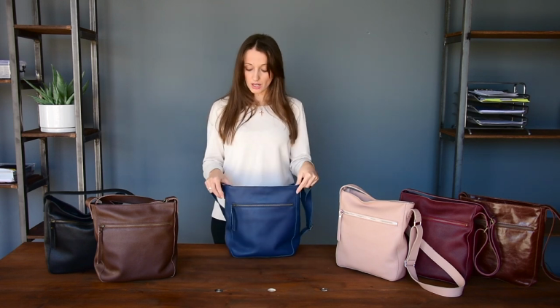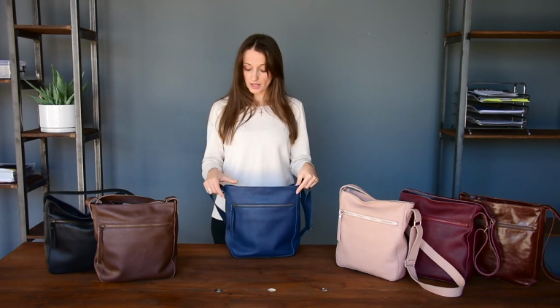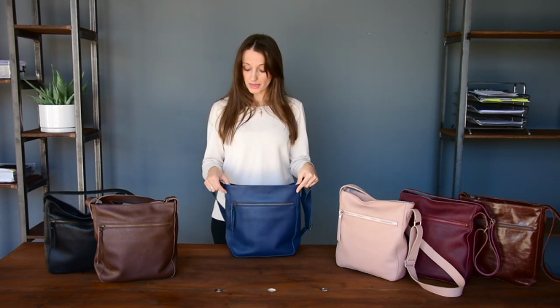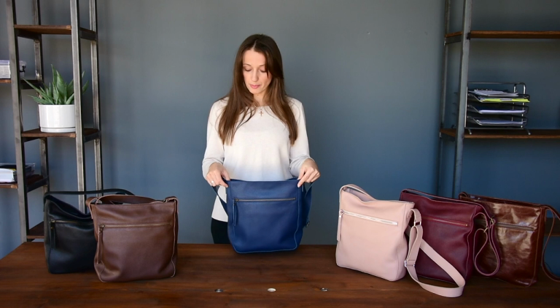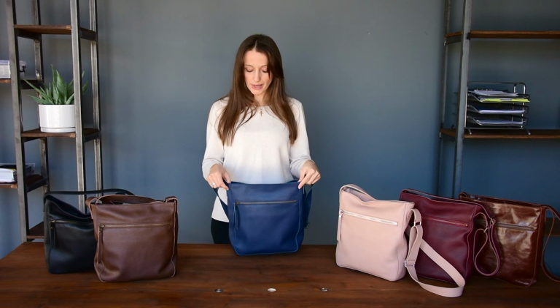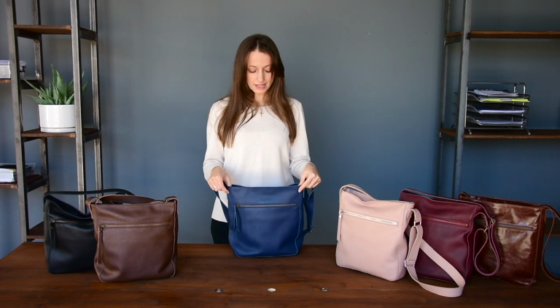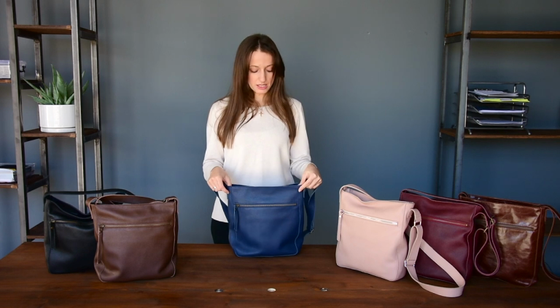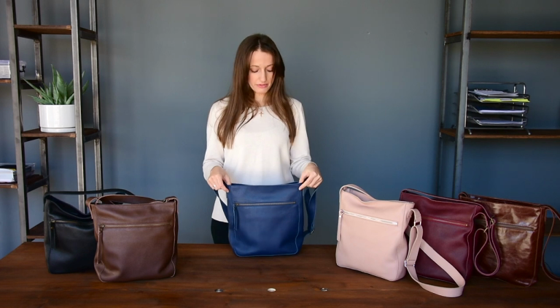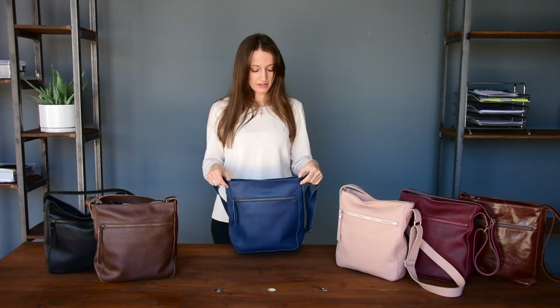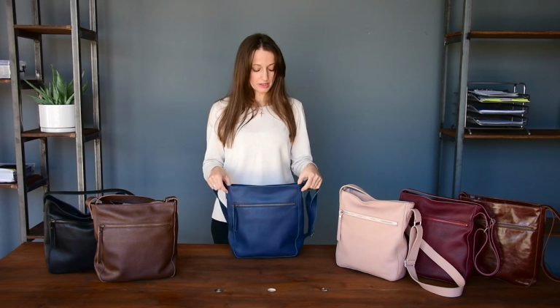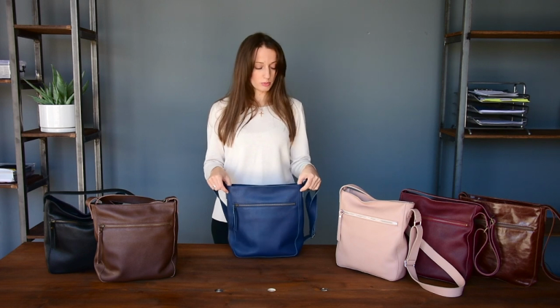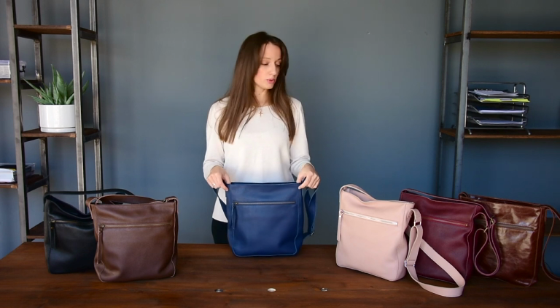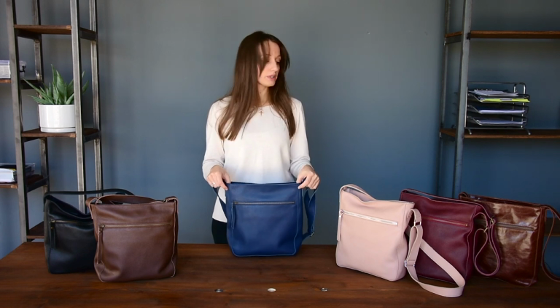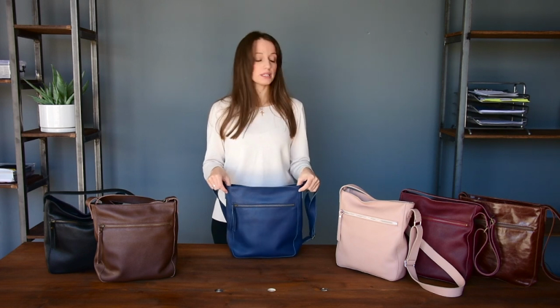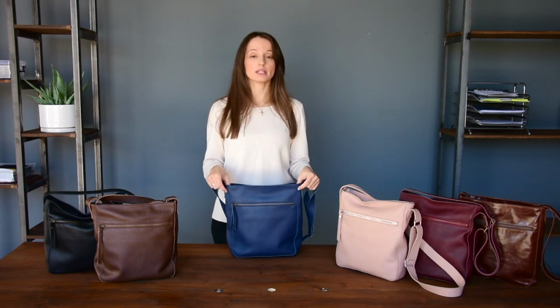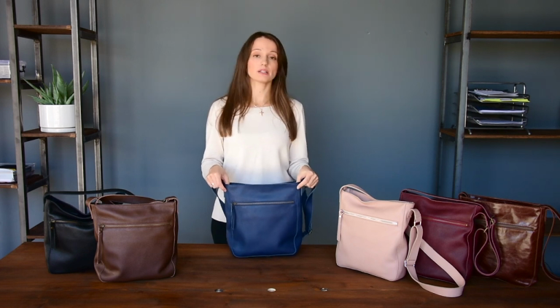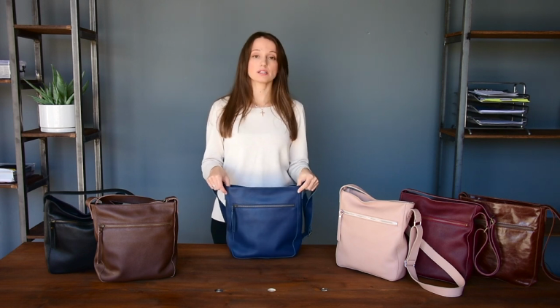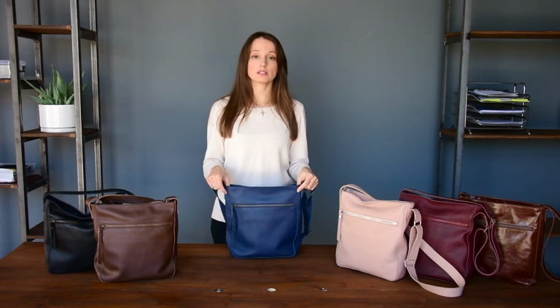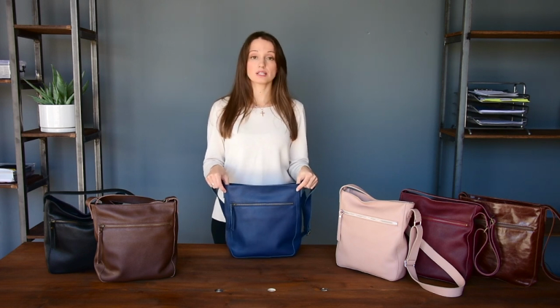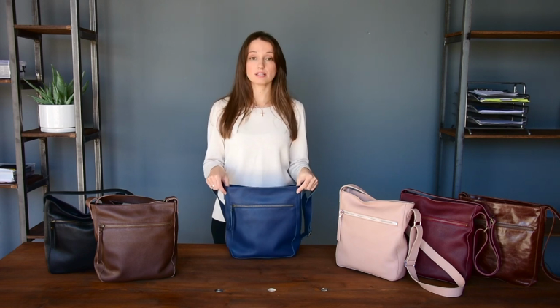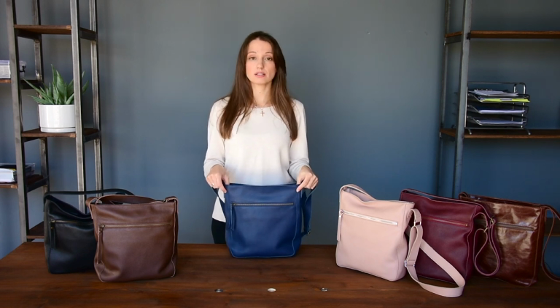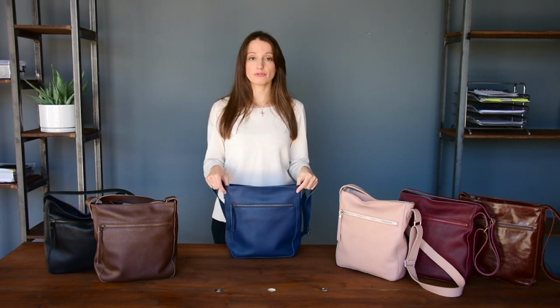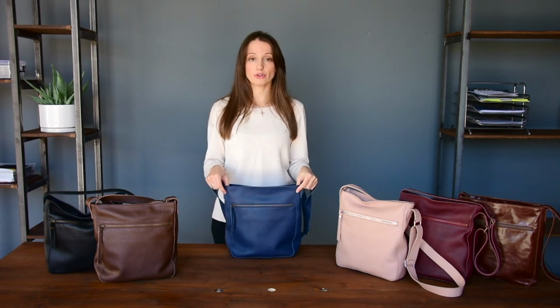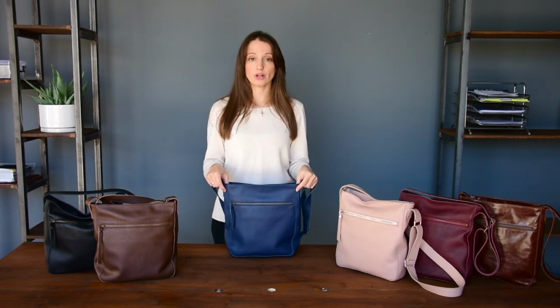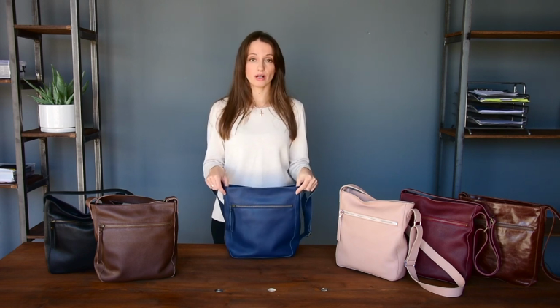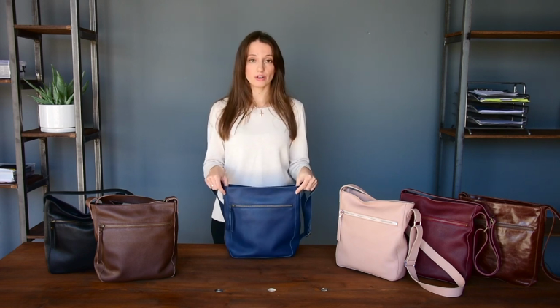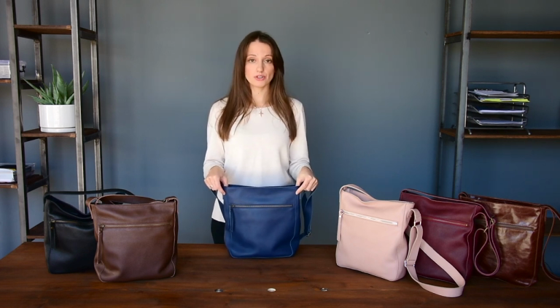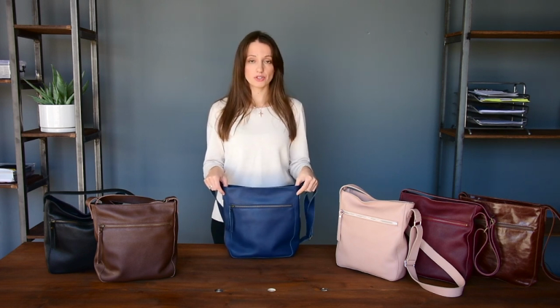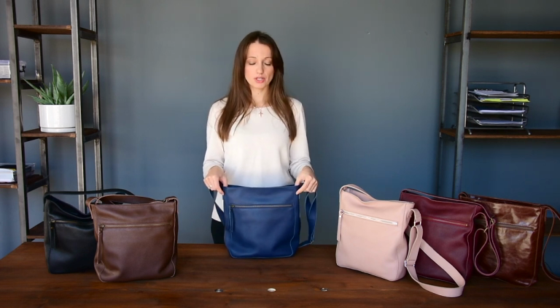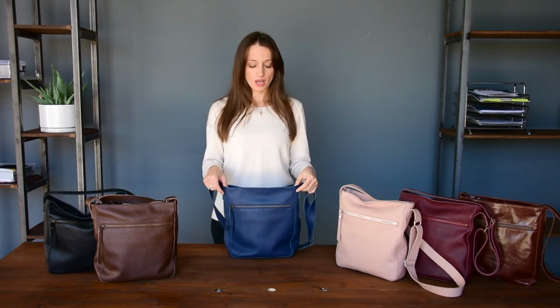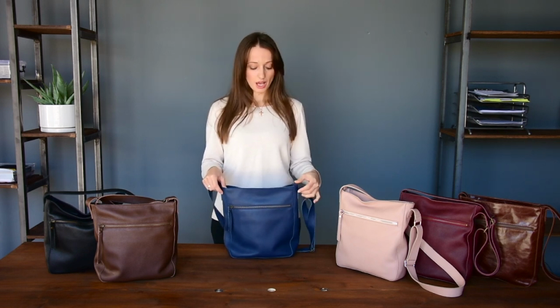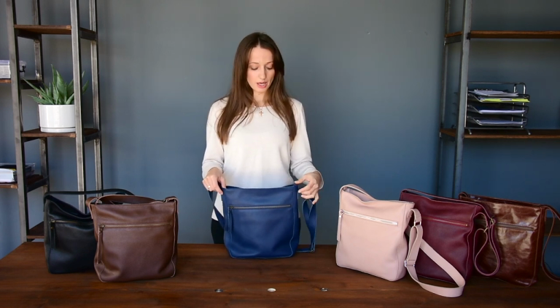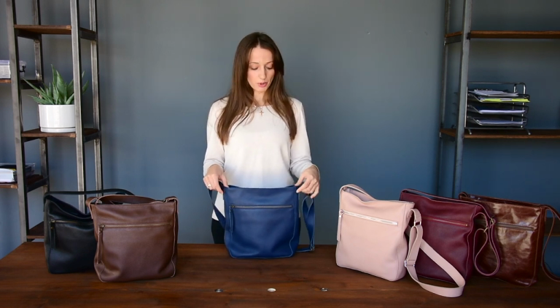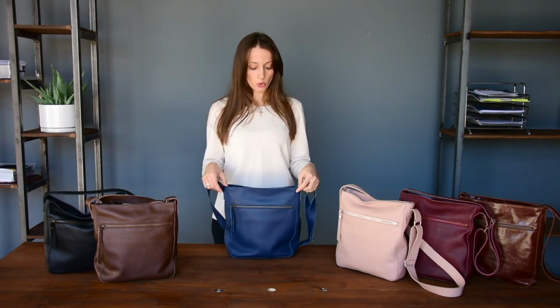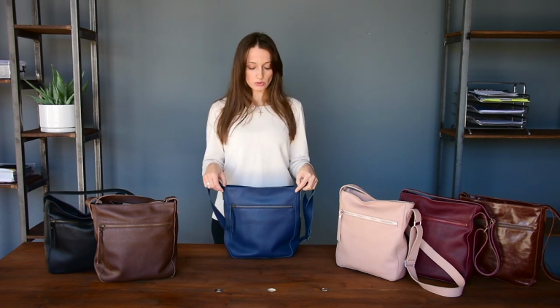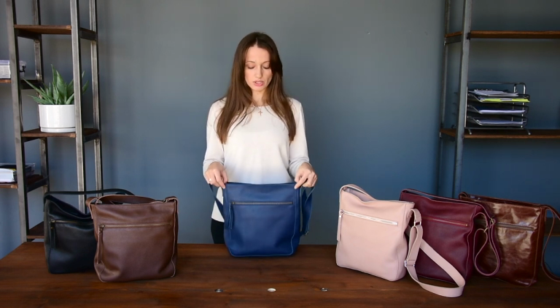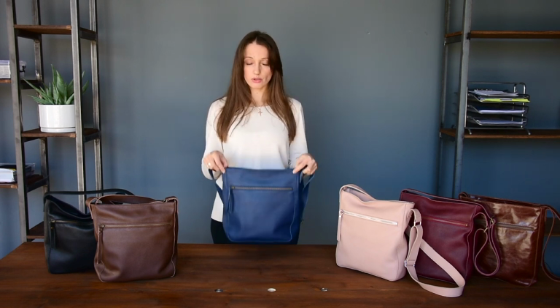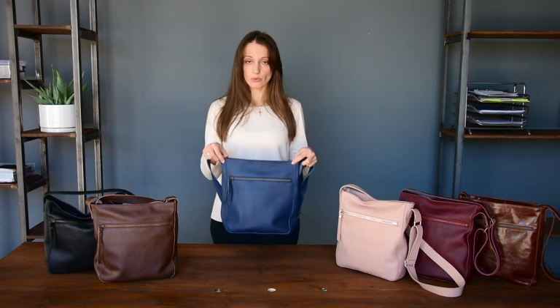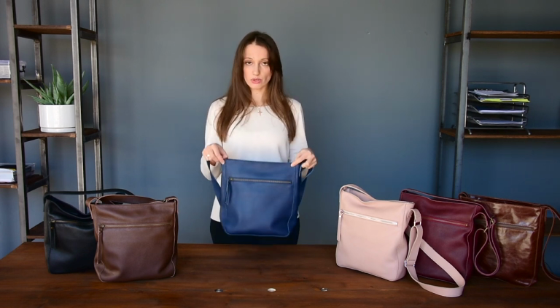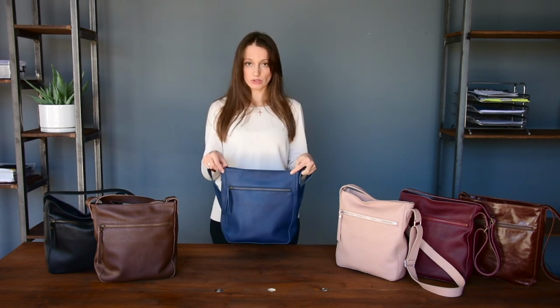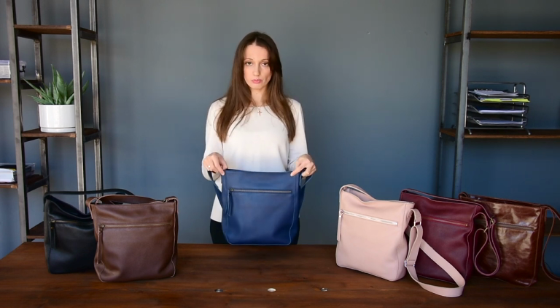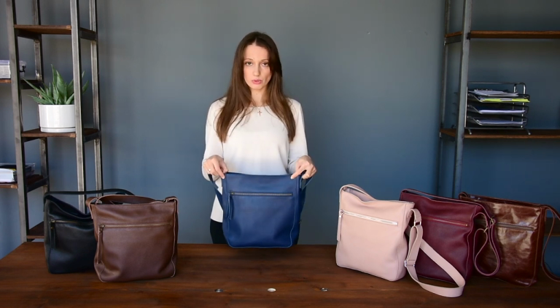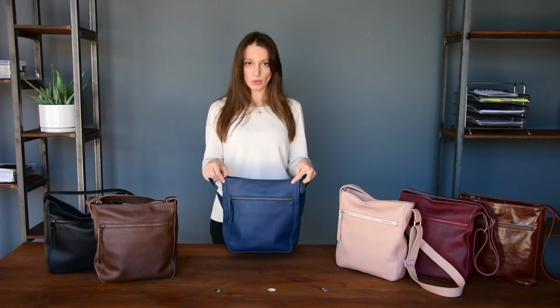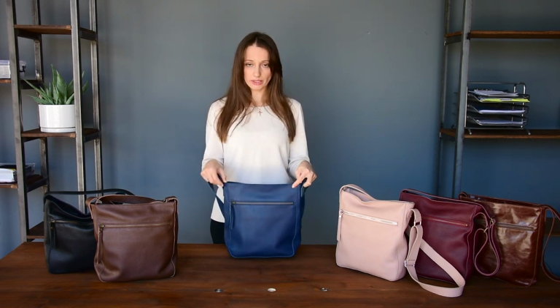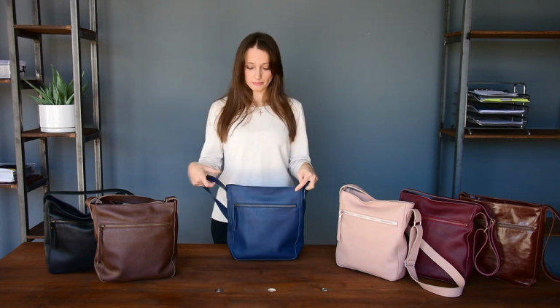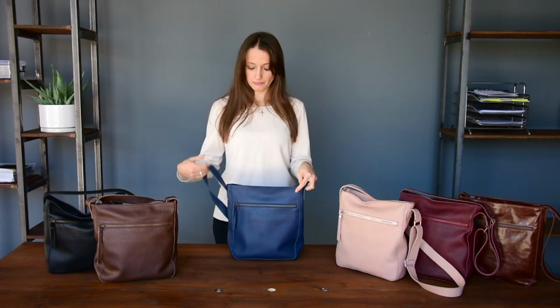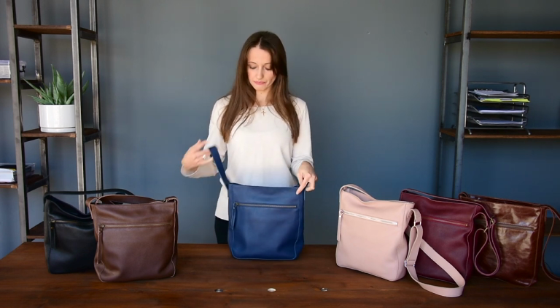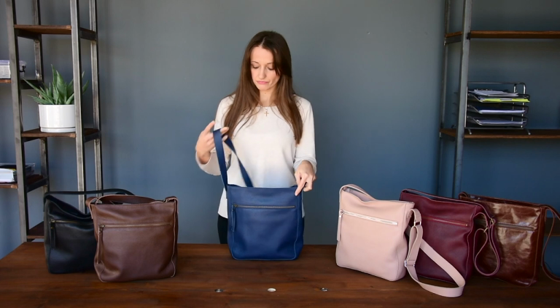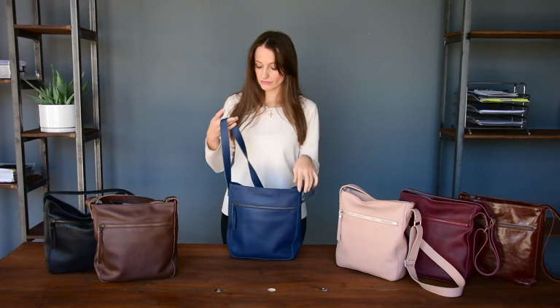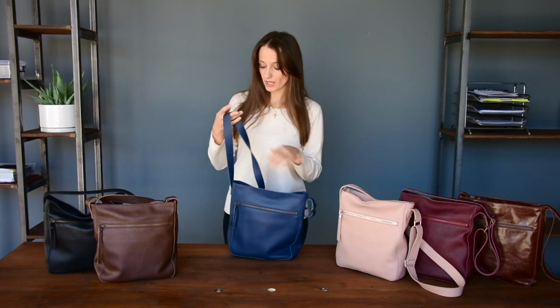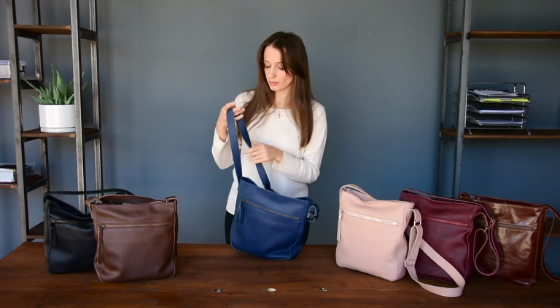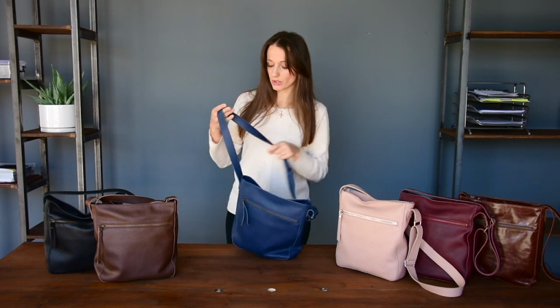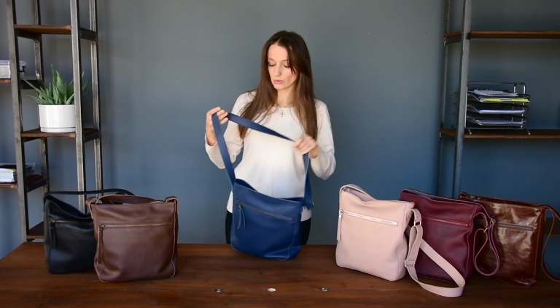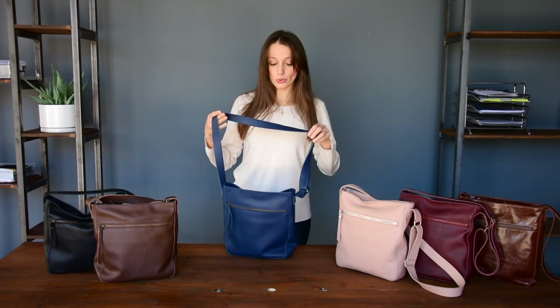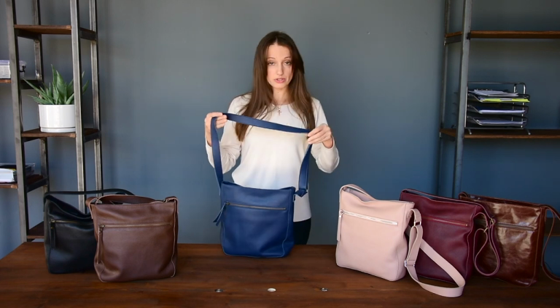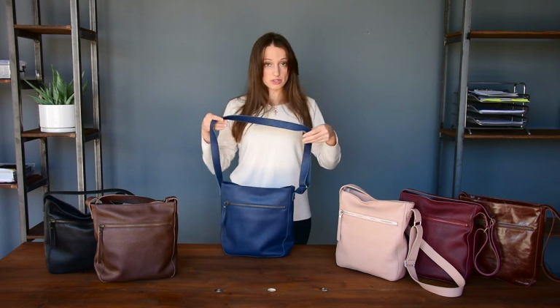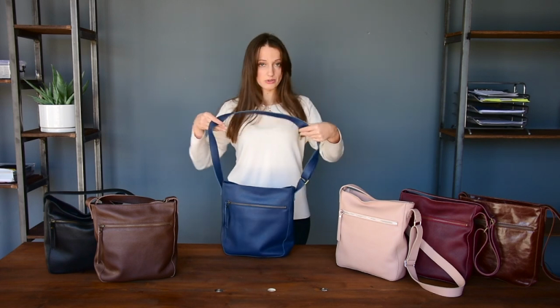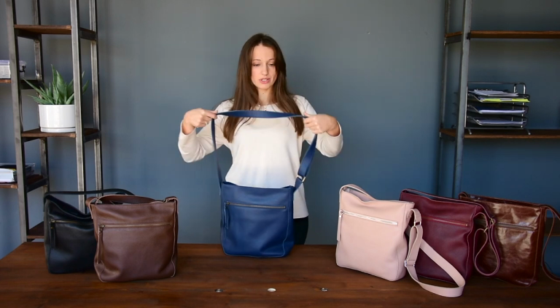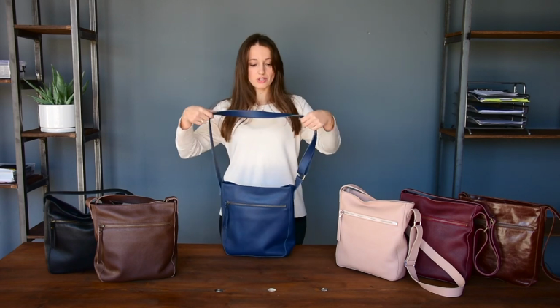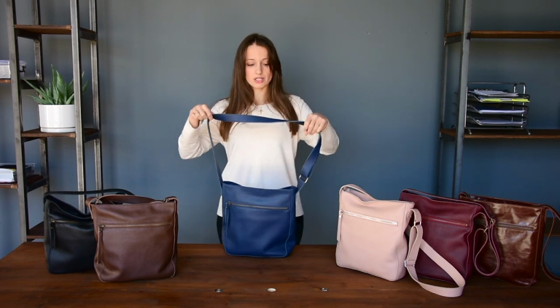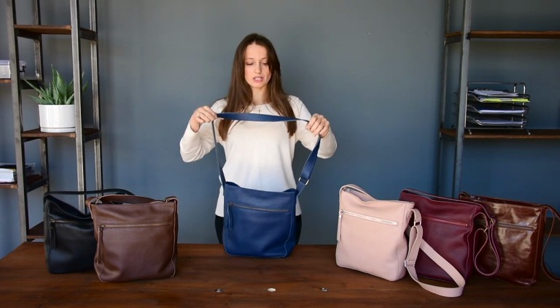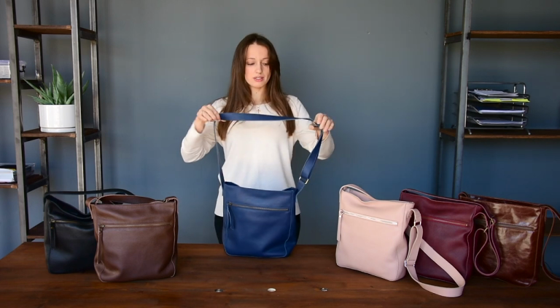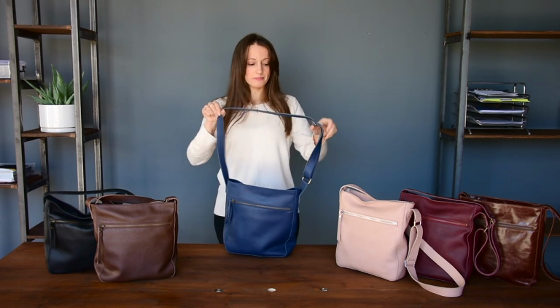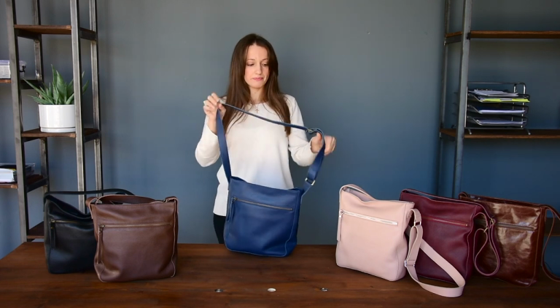The bag is available in six different colors. I'm holding the royal blue one. I'm going to wear it so you can see it.